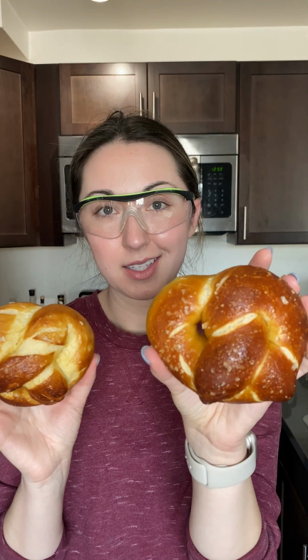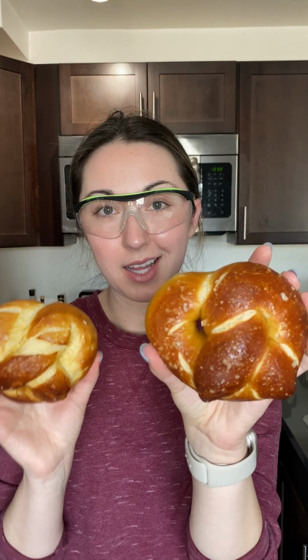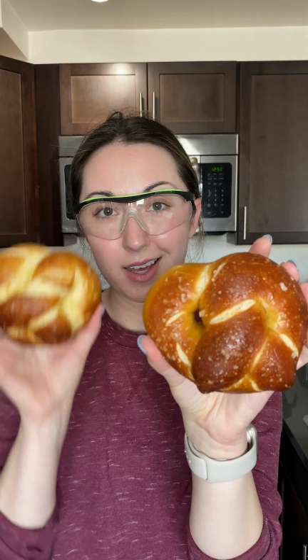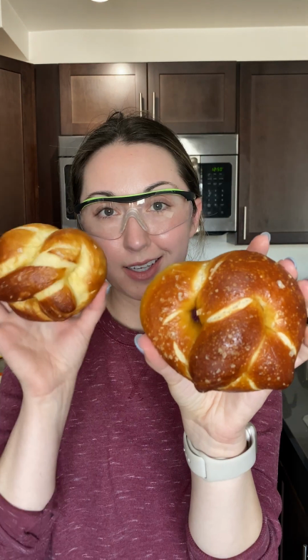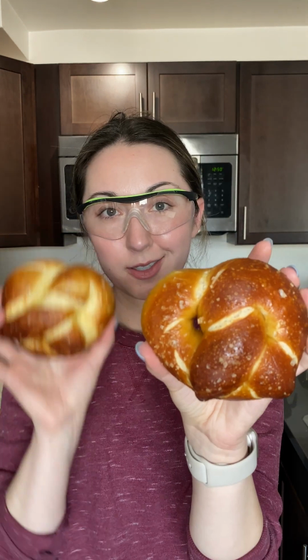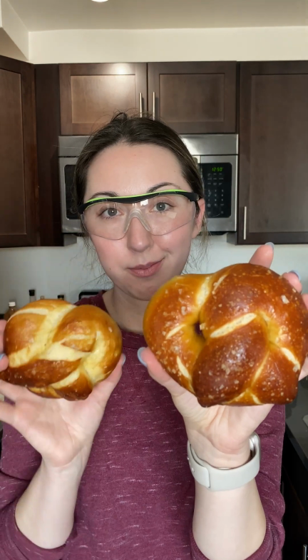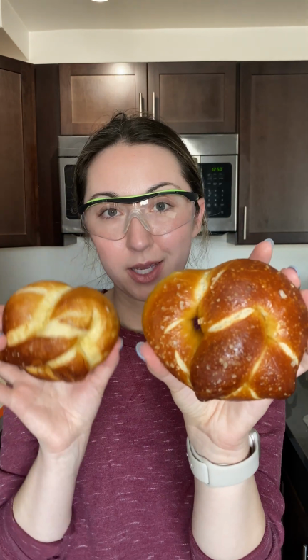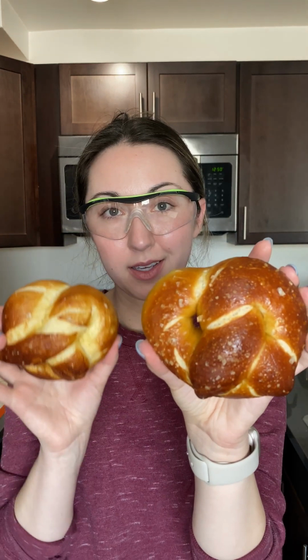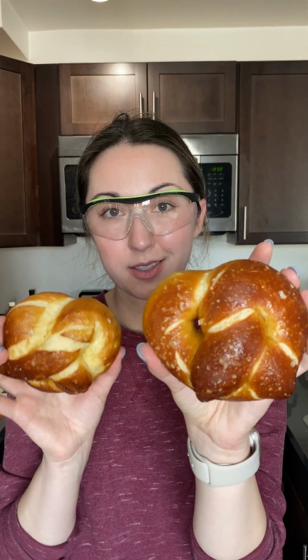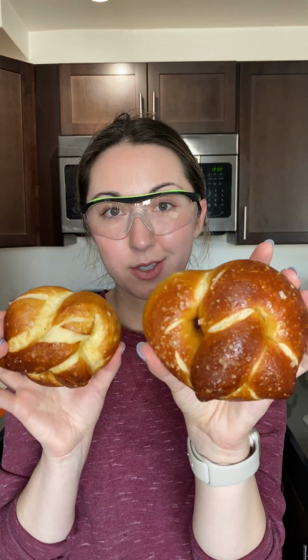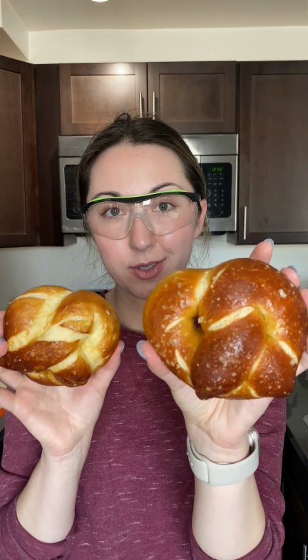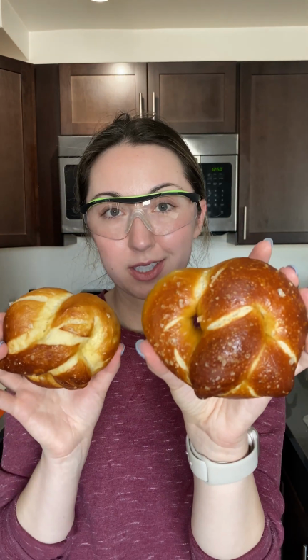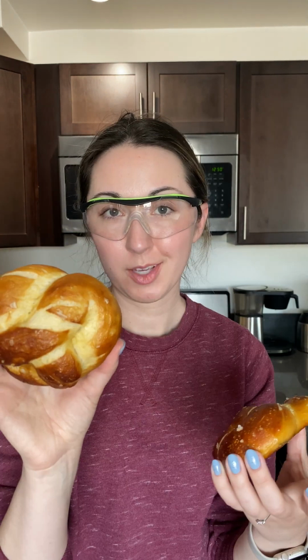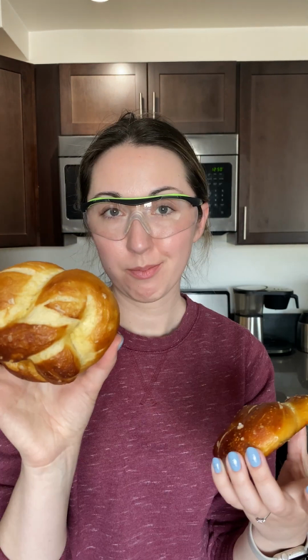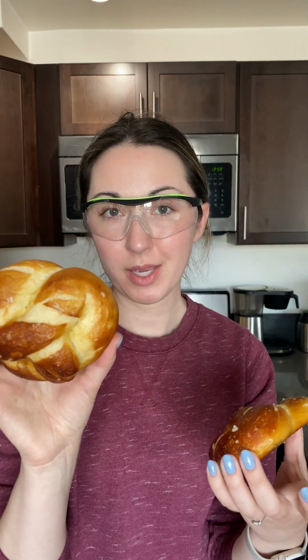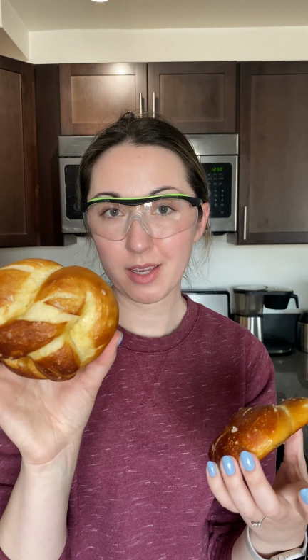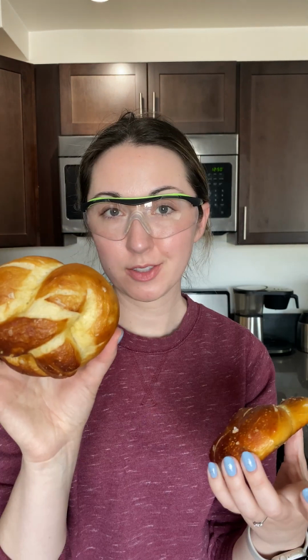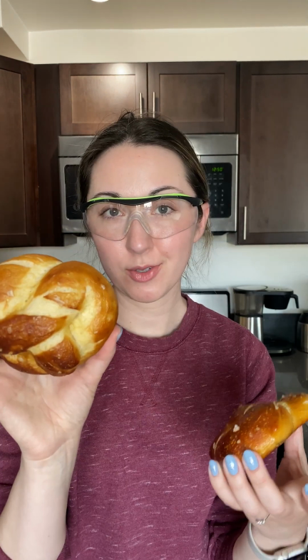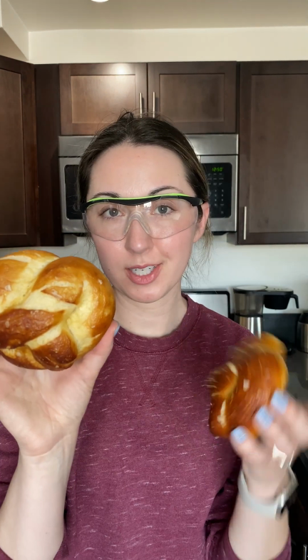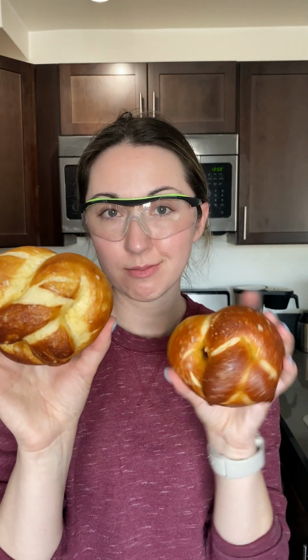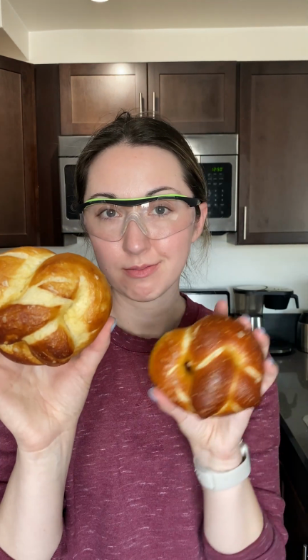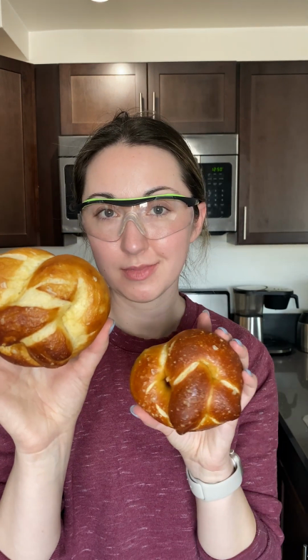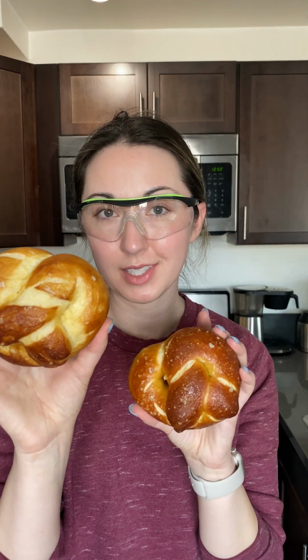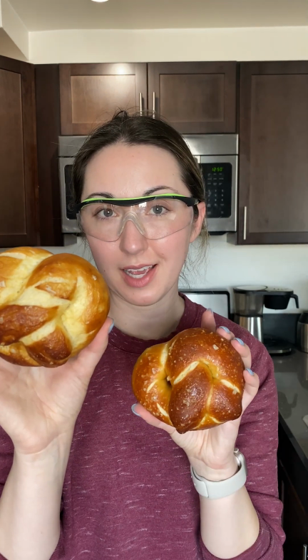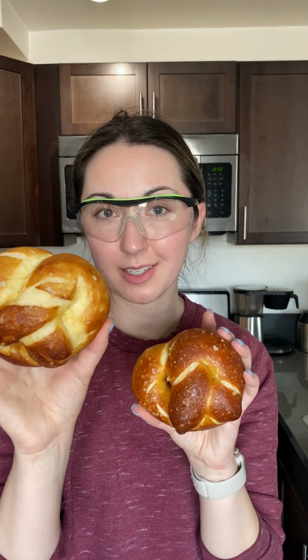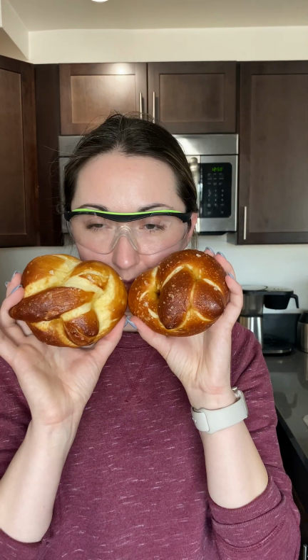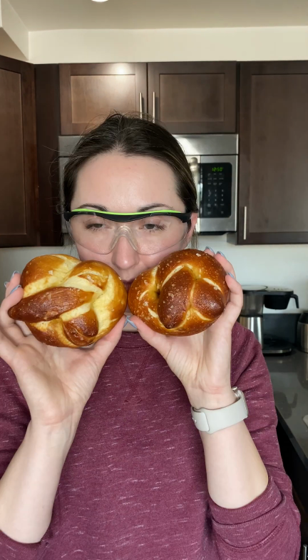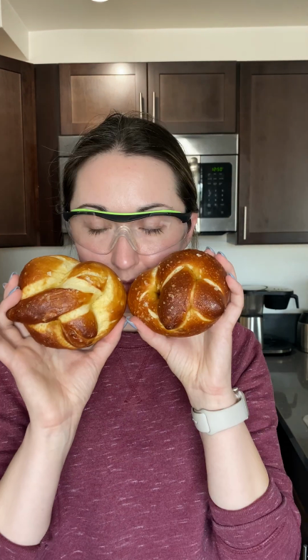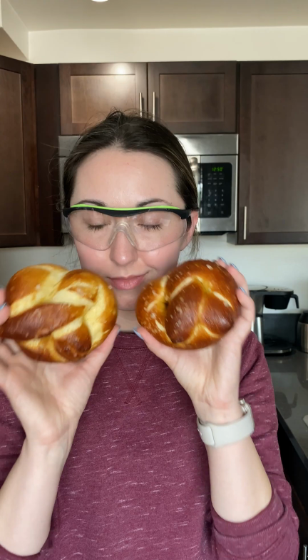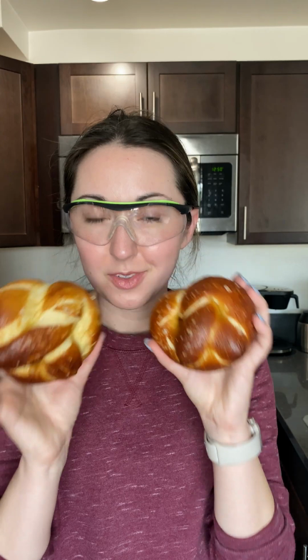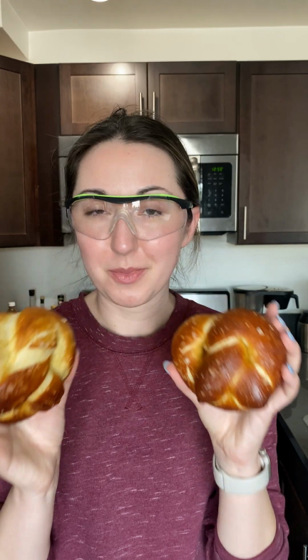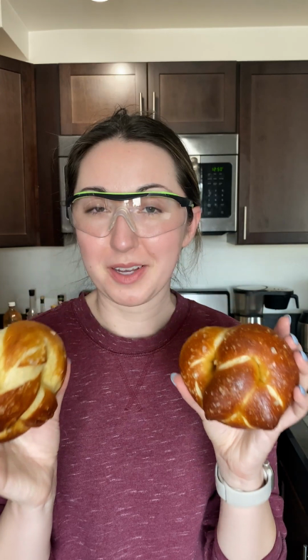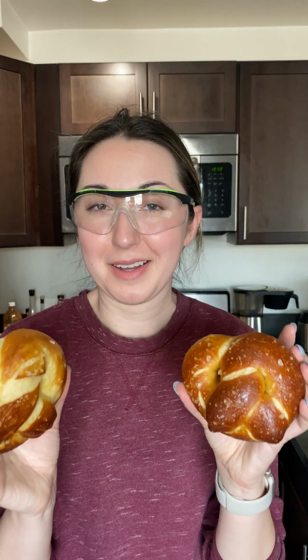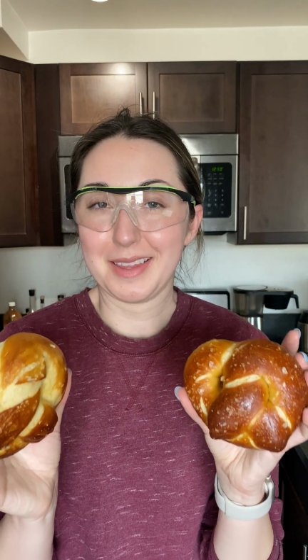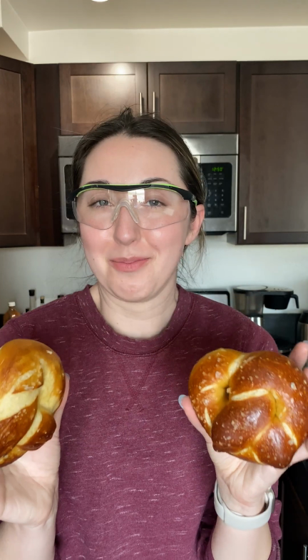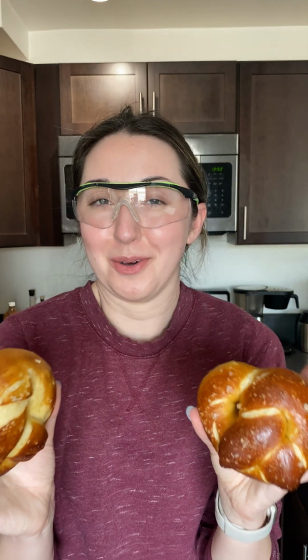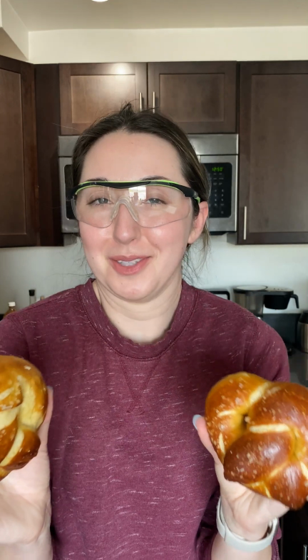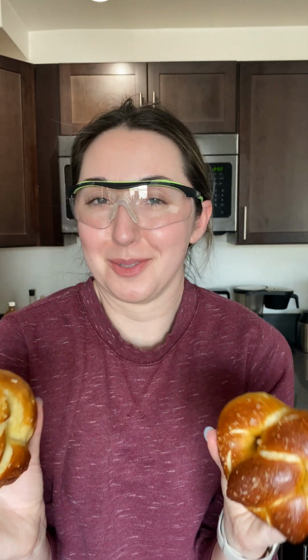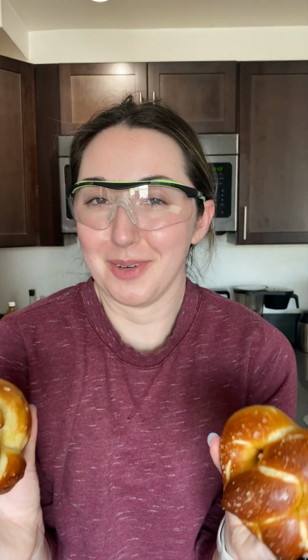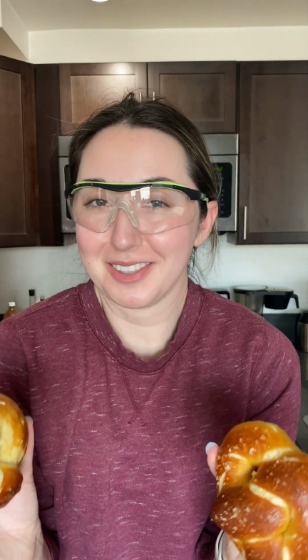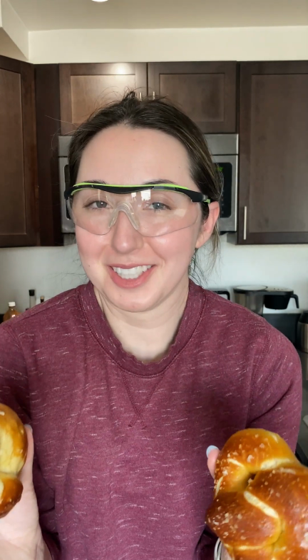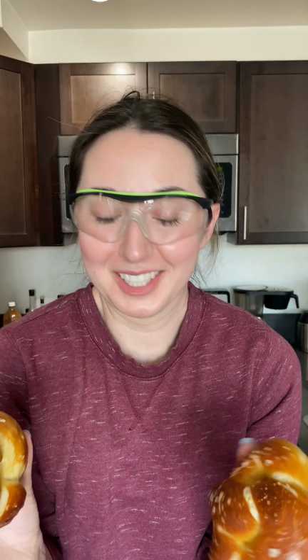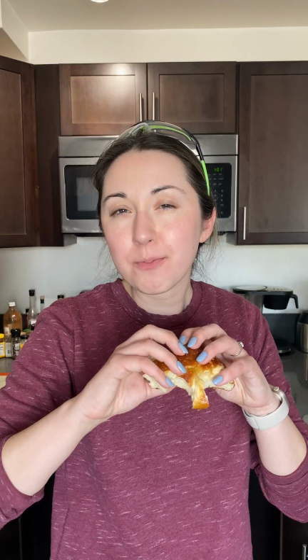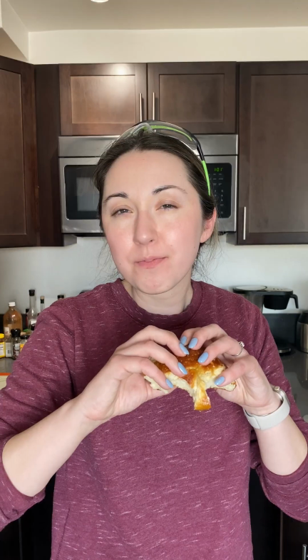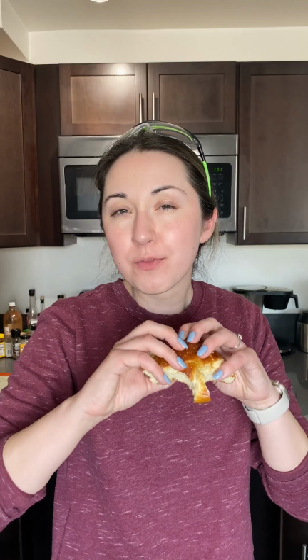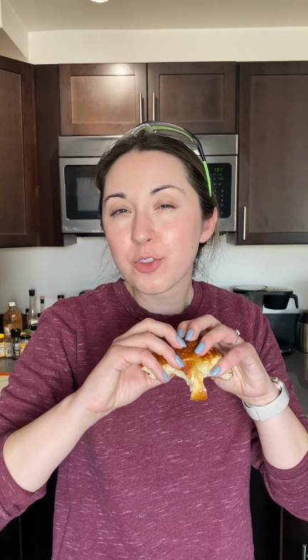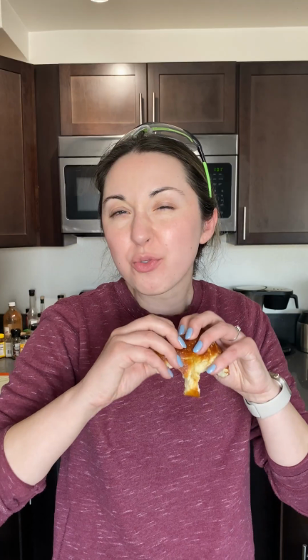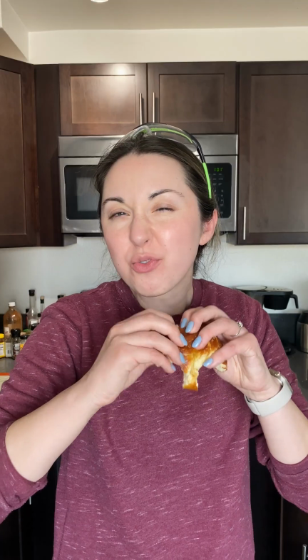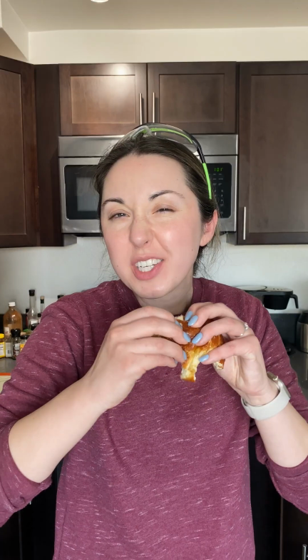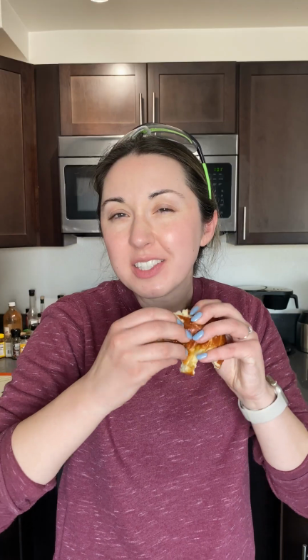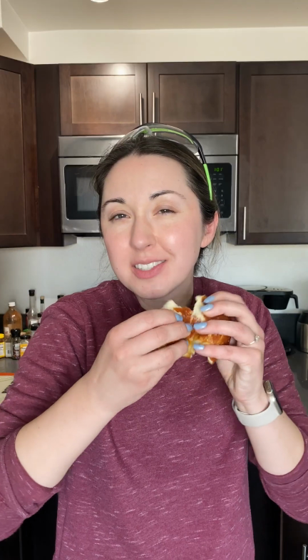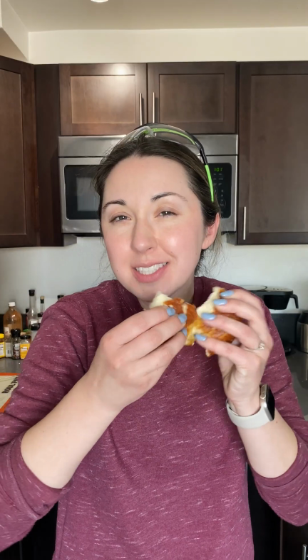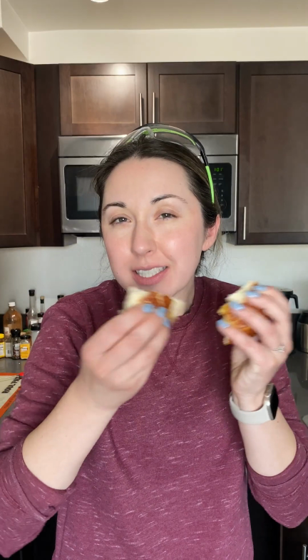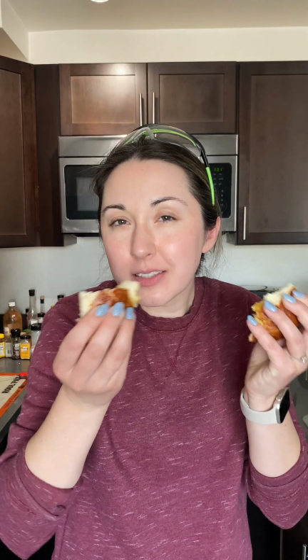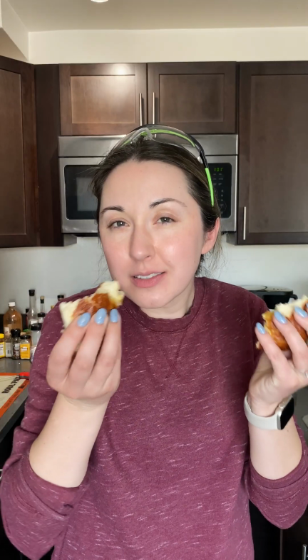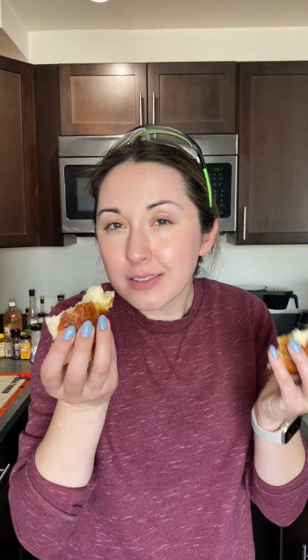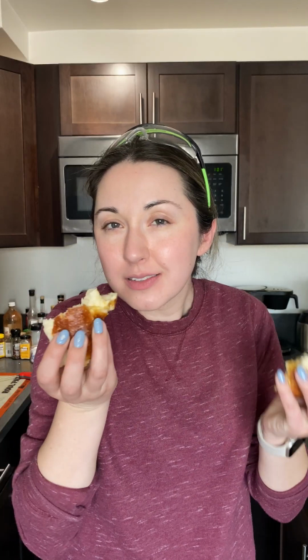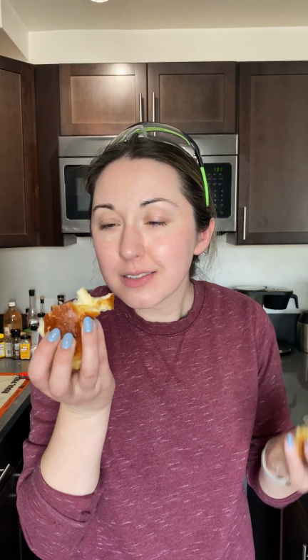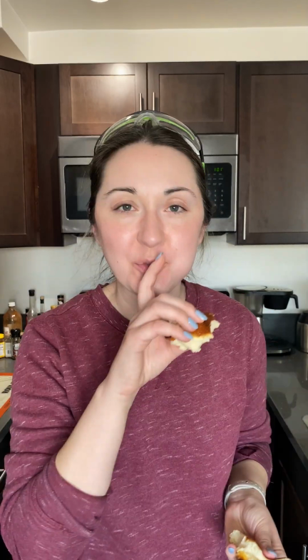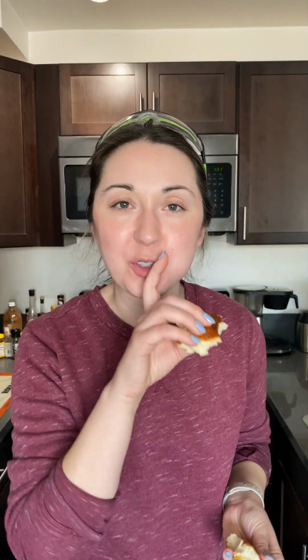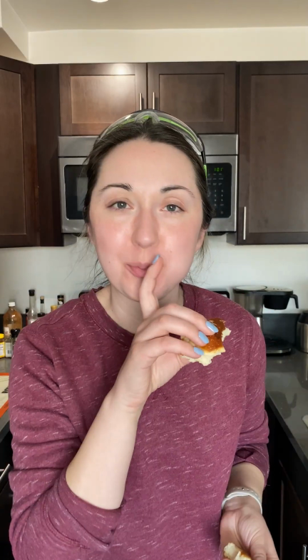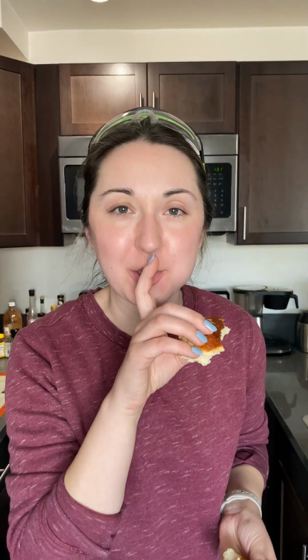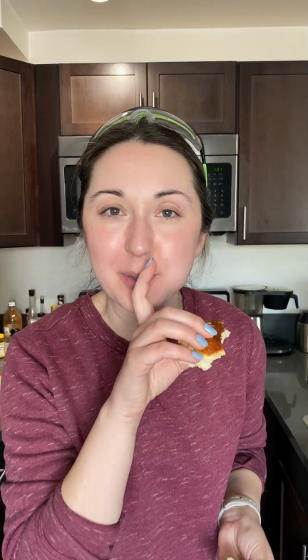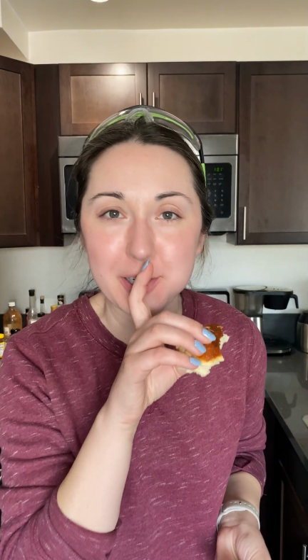Lie, baking soda, lie. Oh my god, they both smell good. The real deal? So much better.